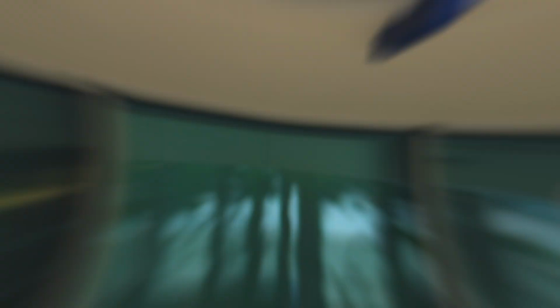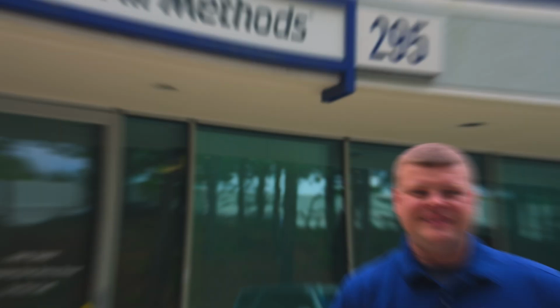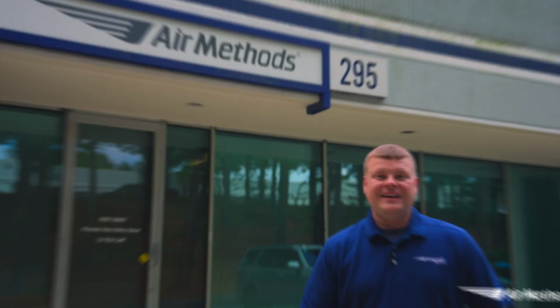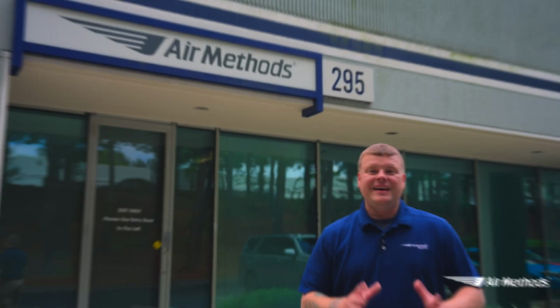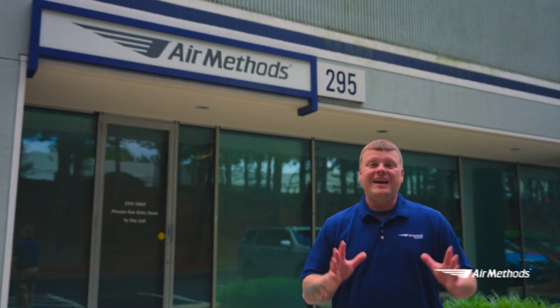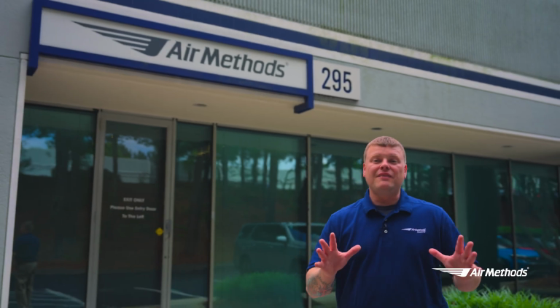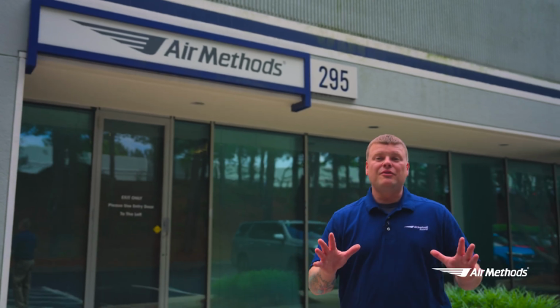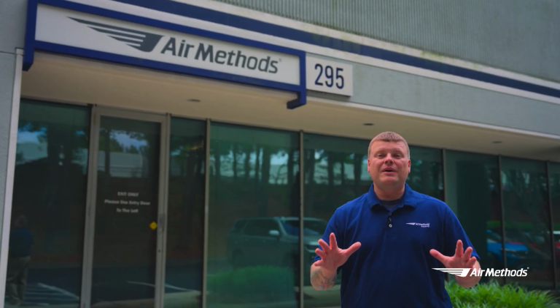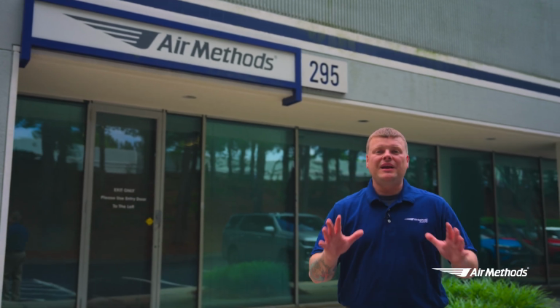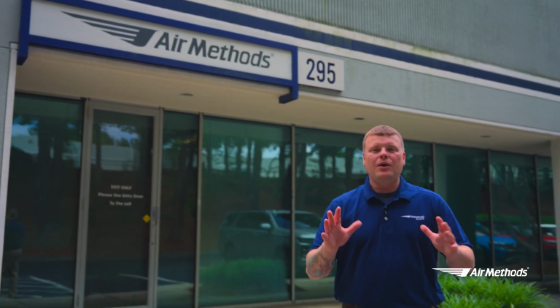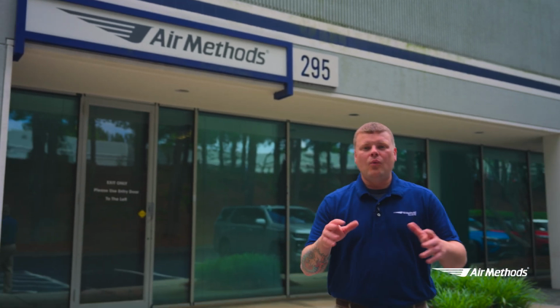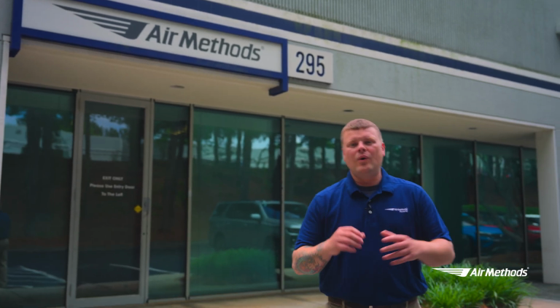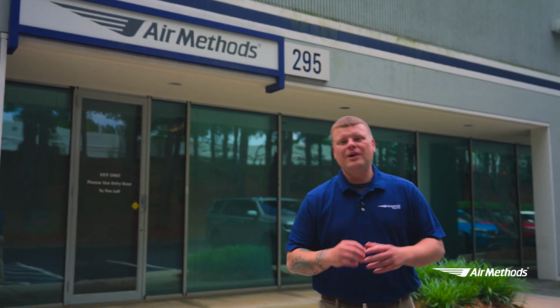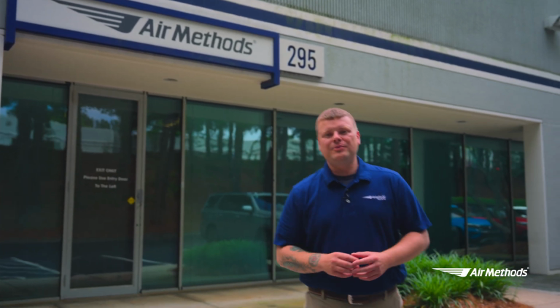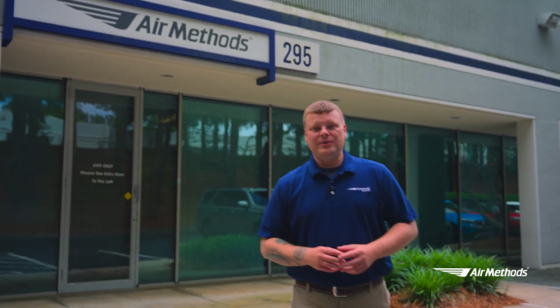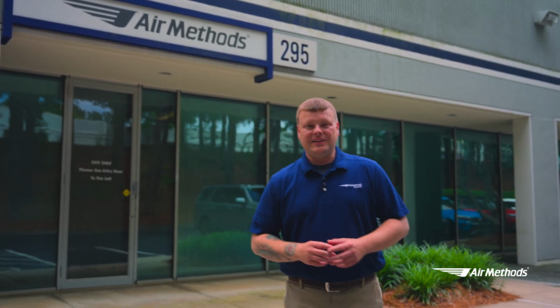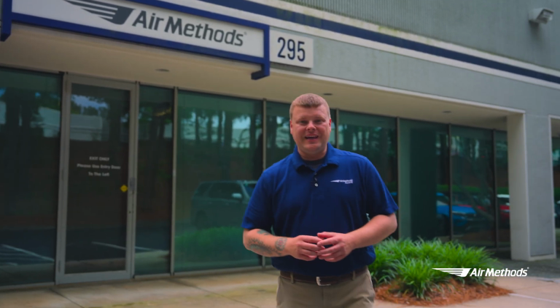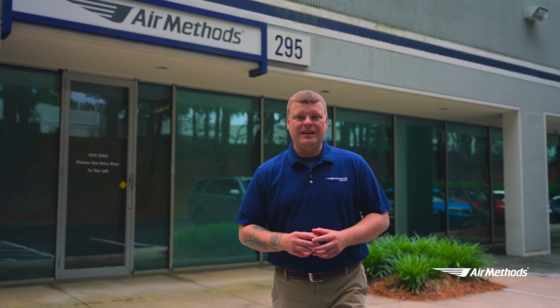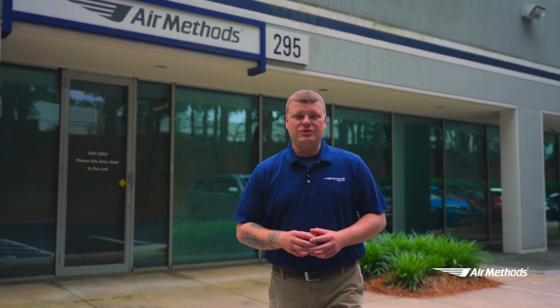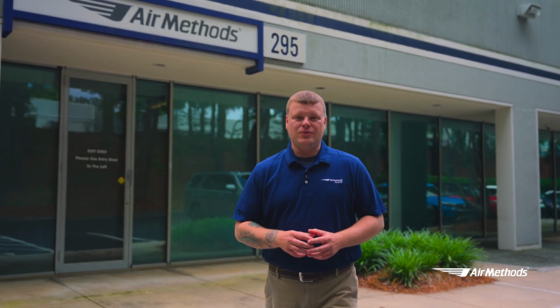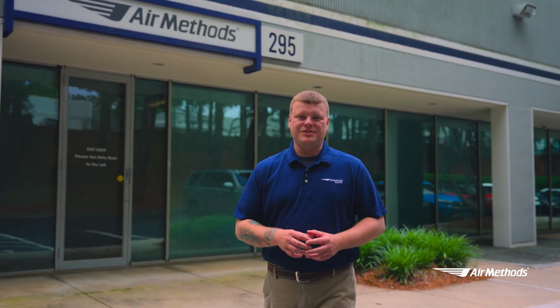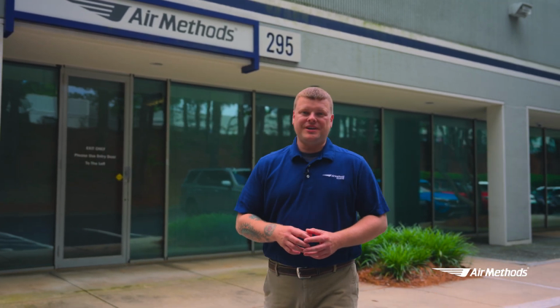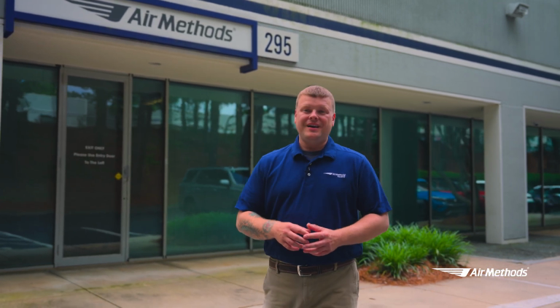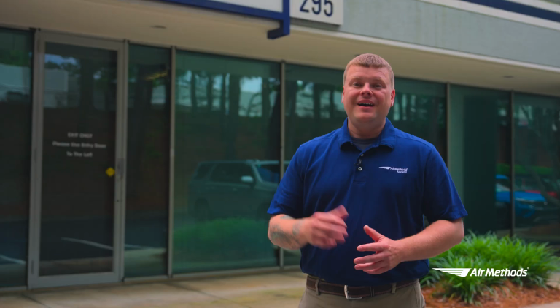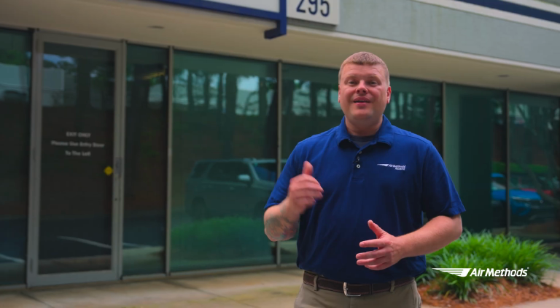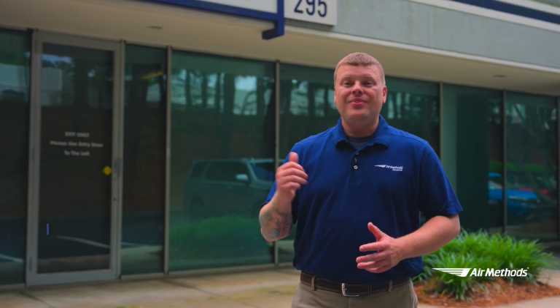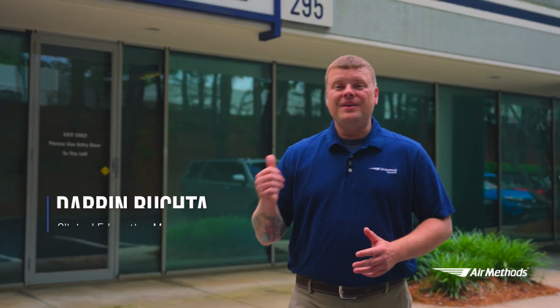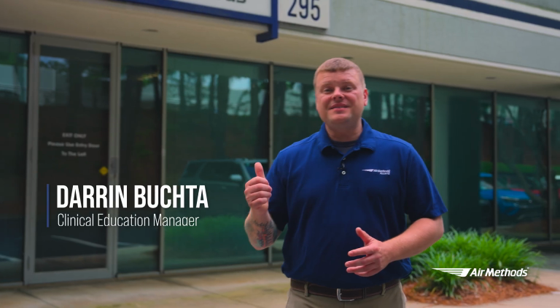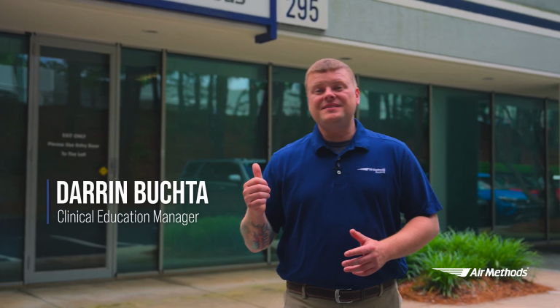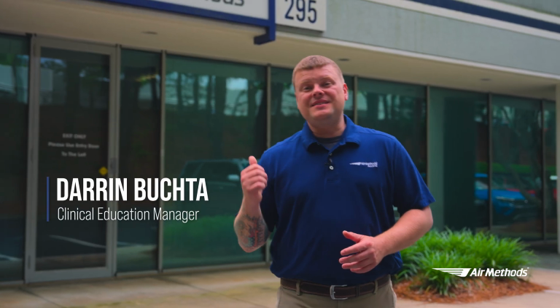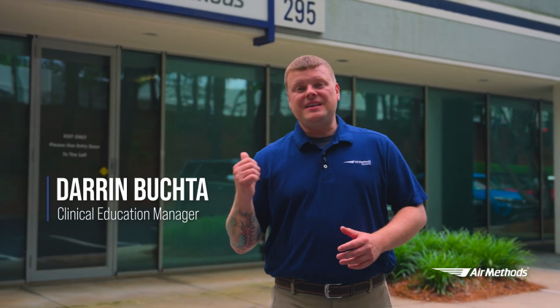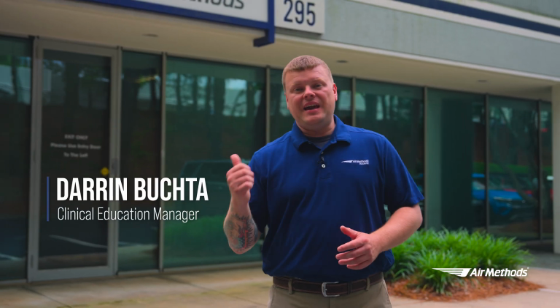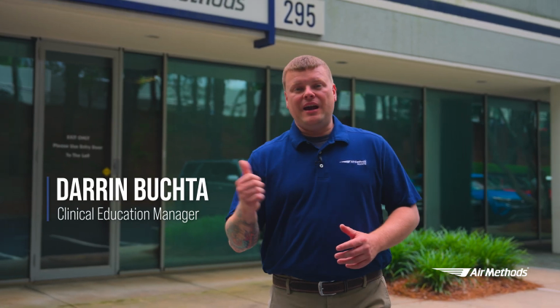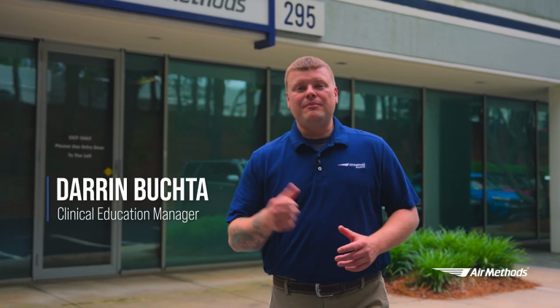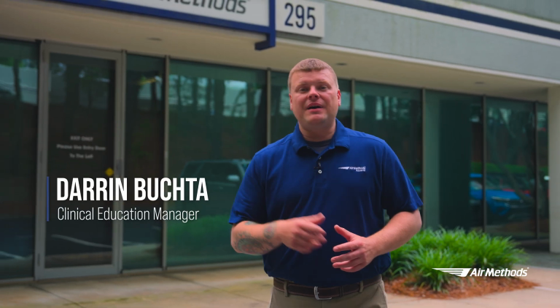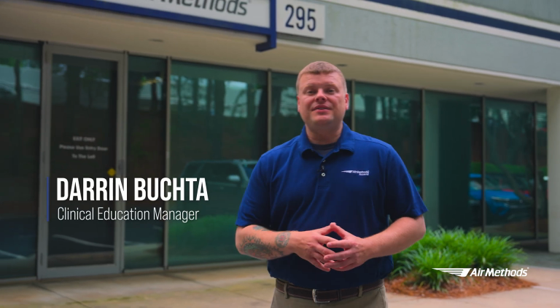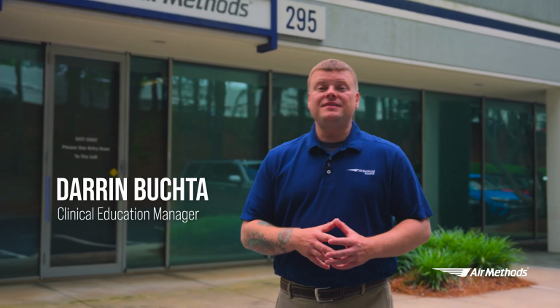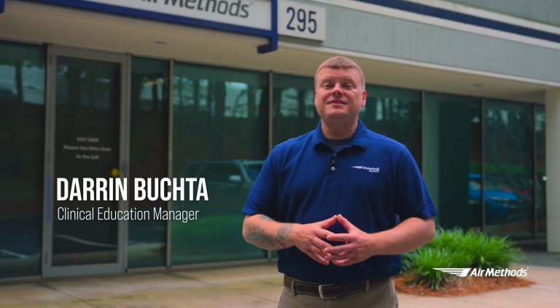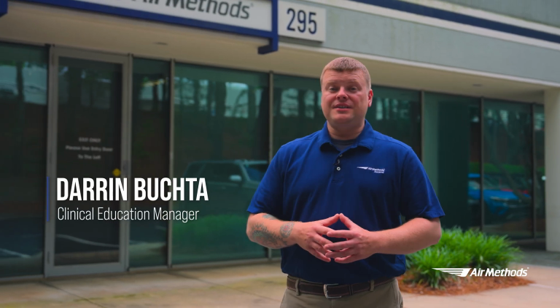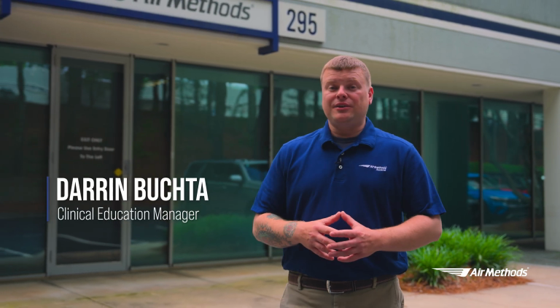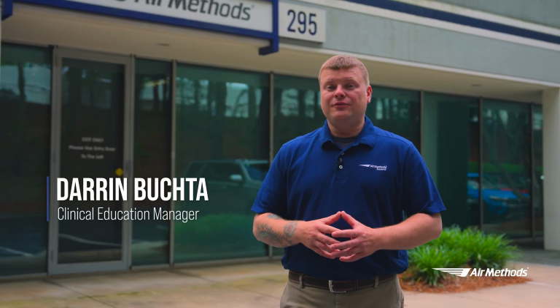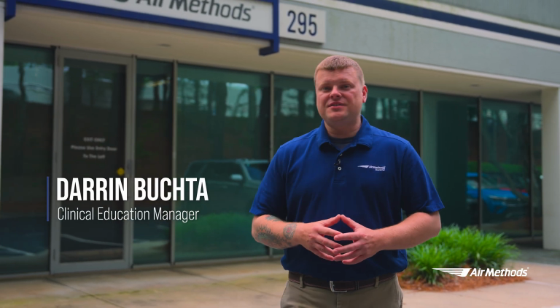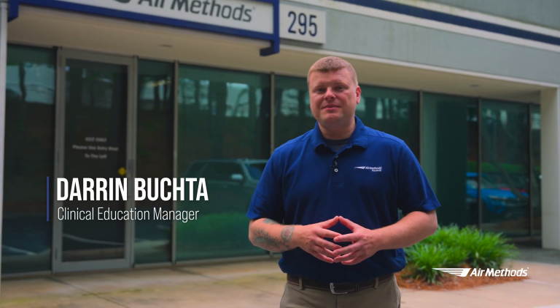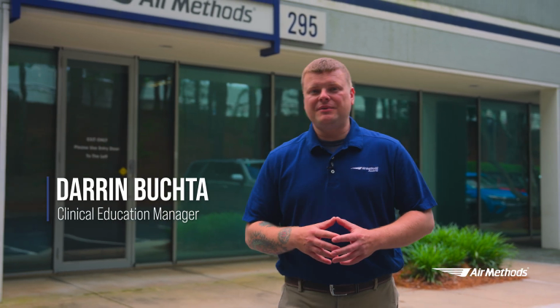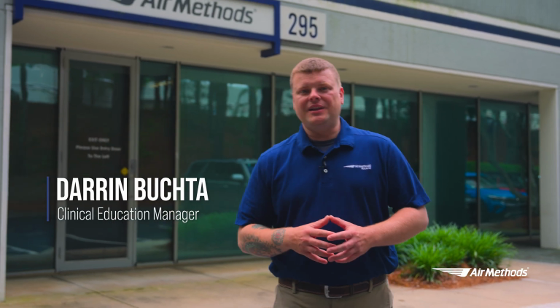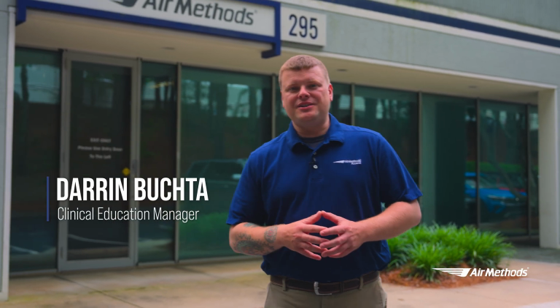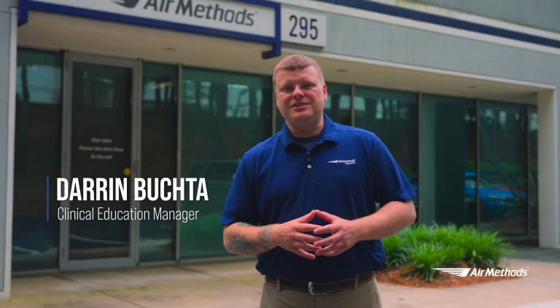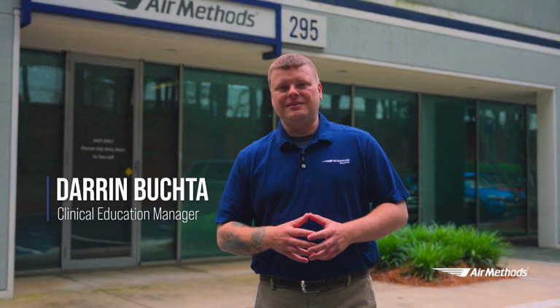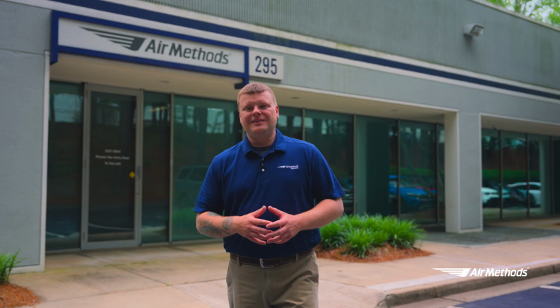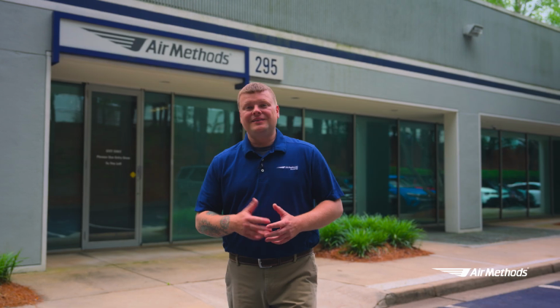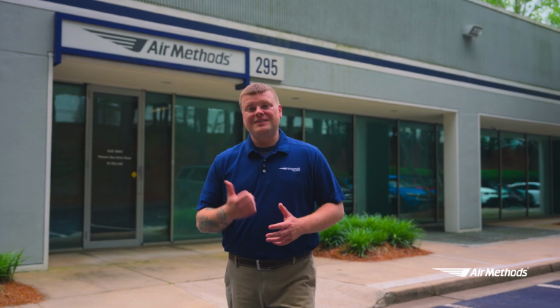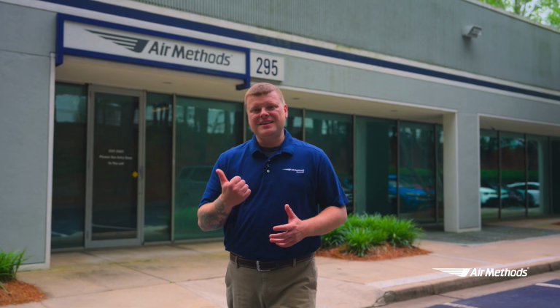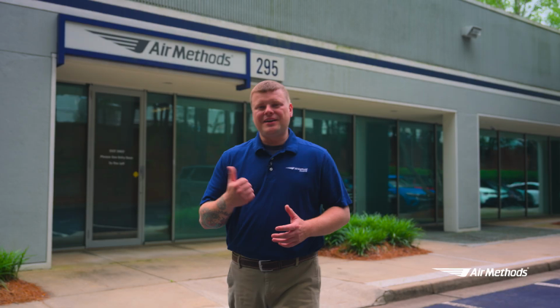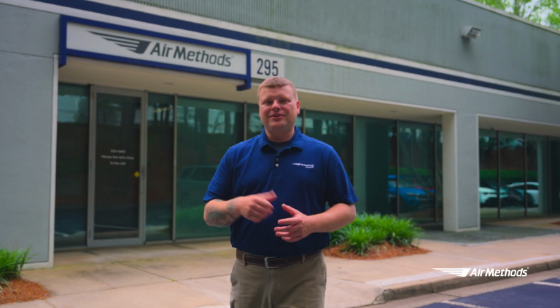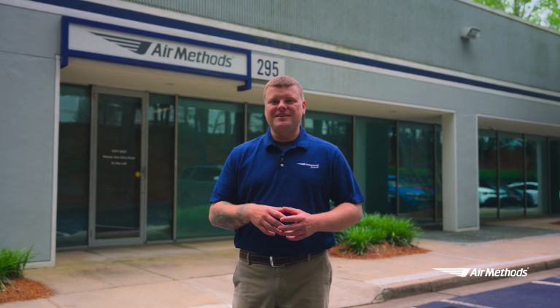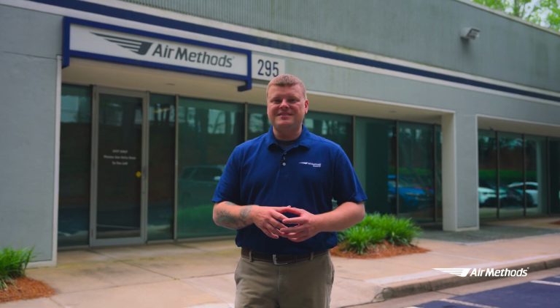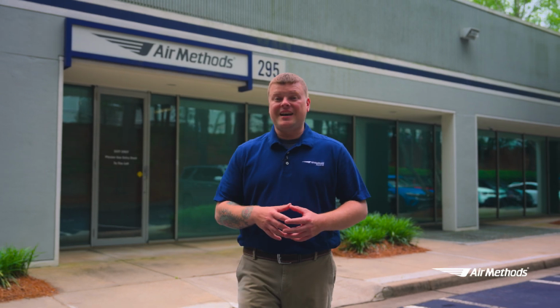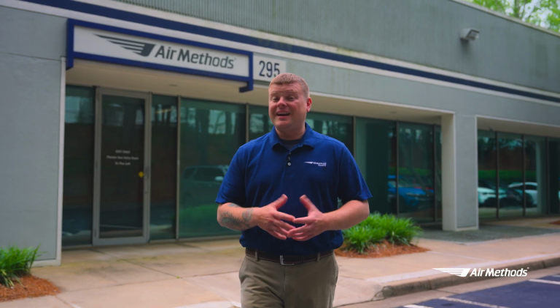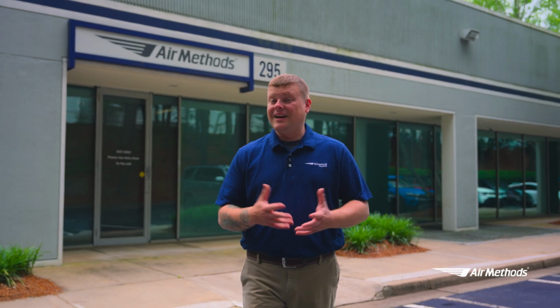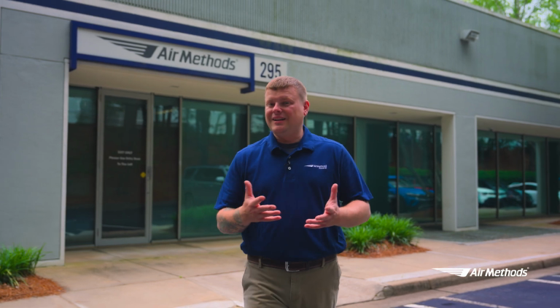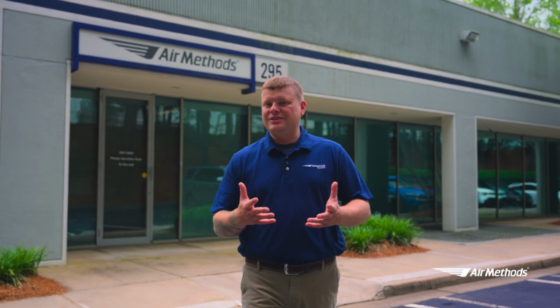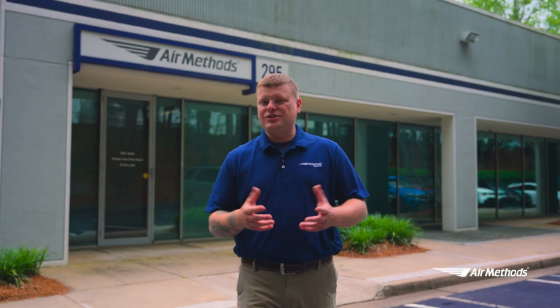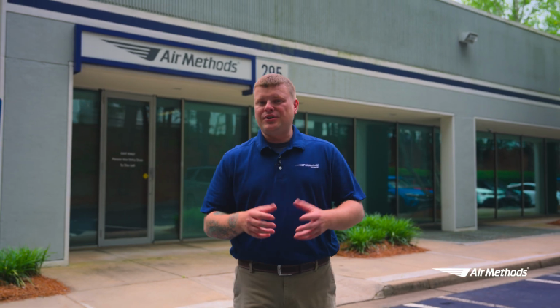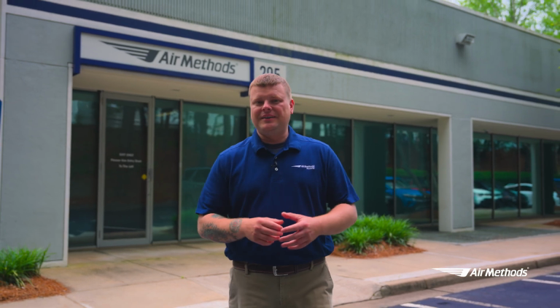Hey everybody, welcome to Atlanta, Georgia. This is the Air Methods Center for Simulation. Let's take a look inside — I've got a lot to show you.